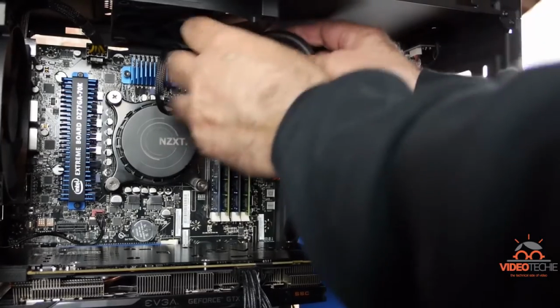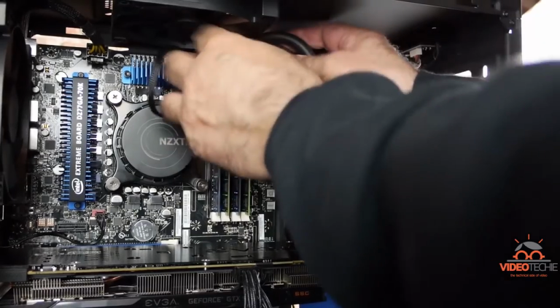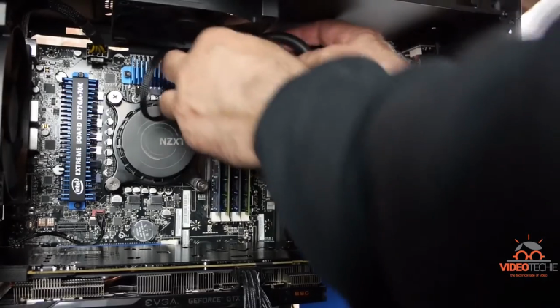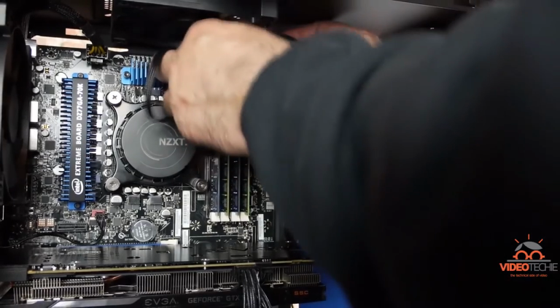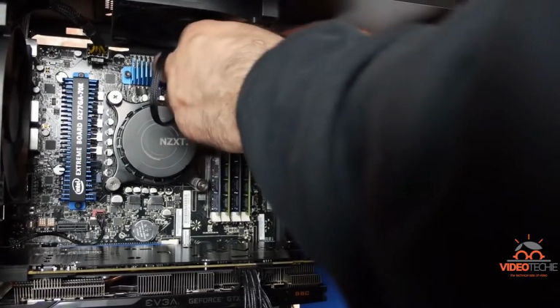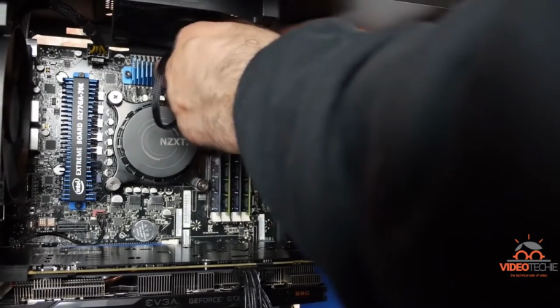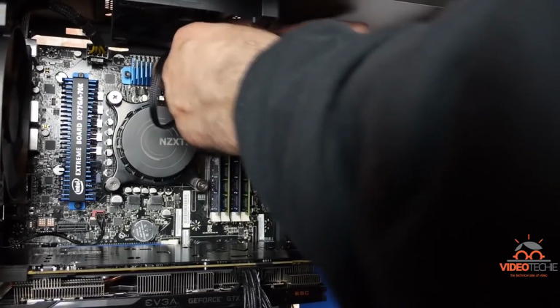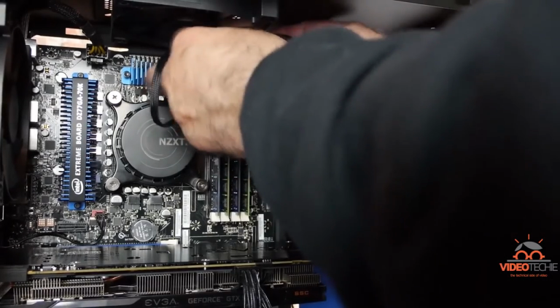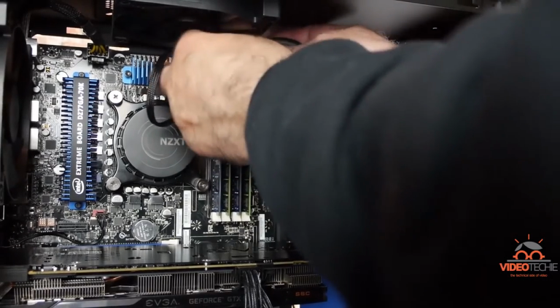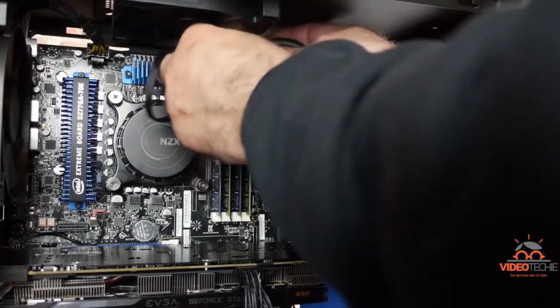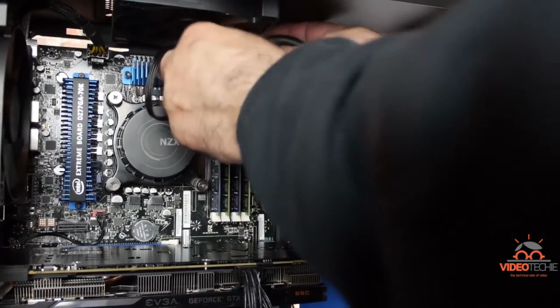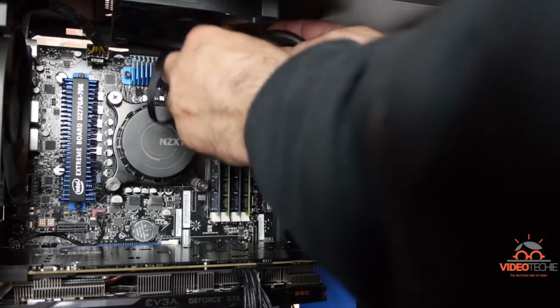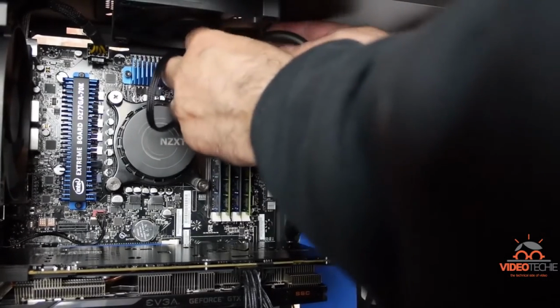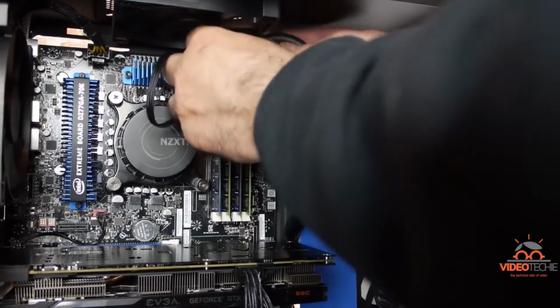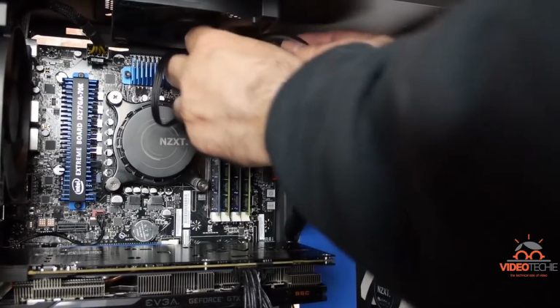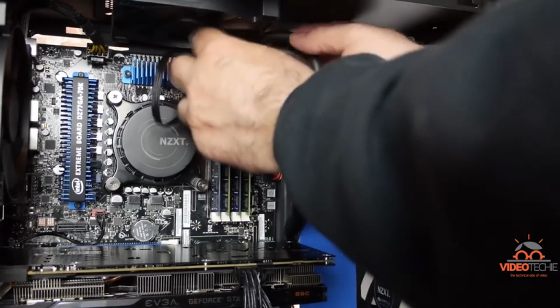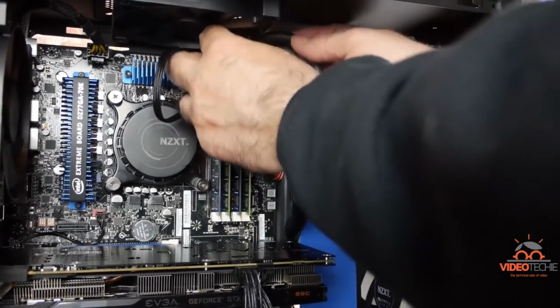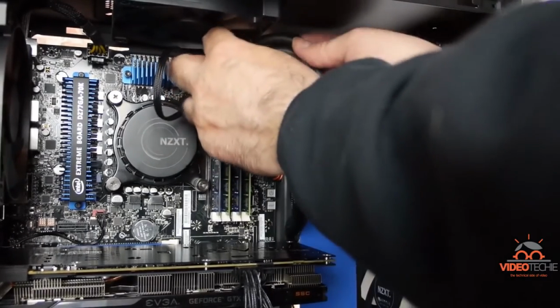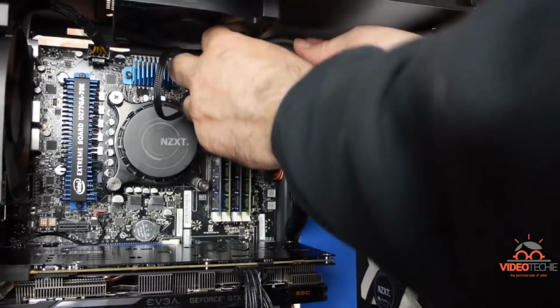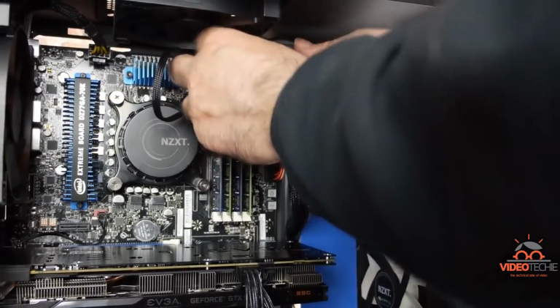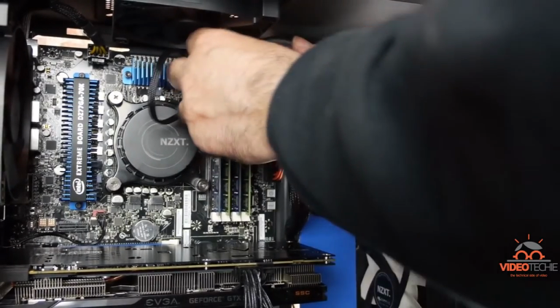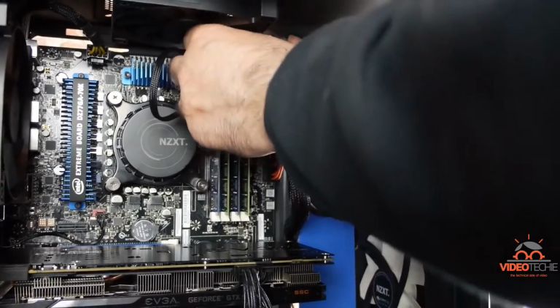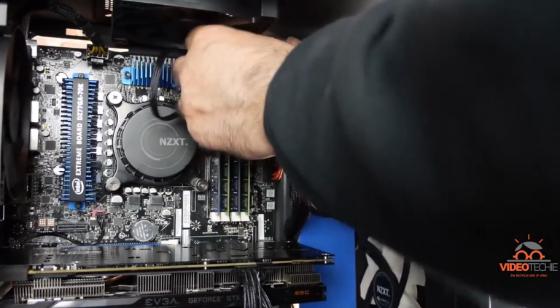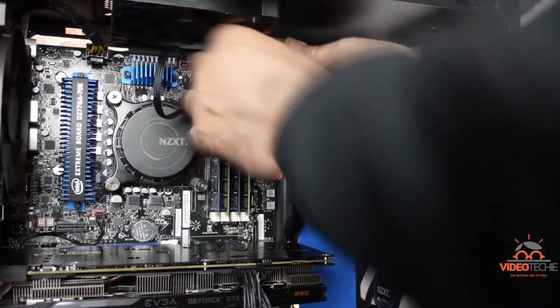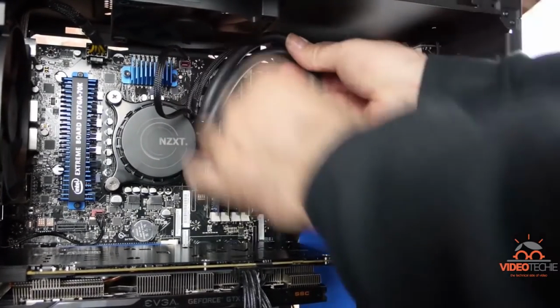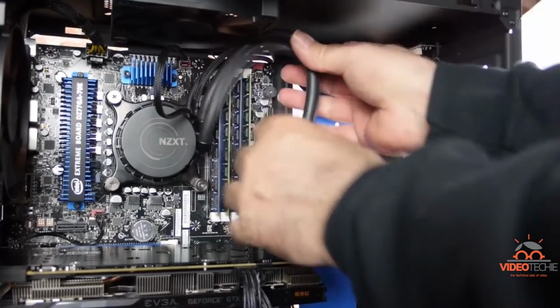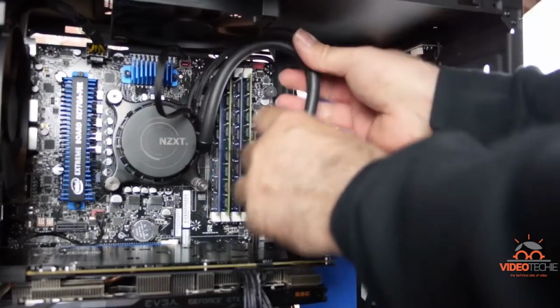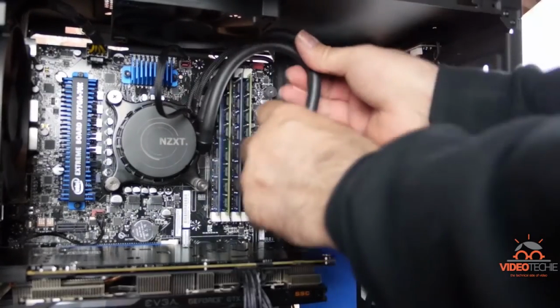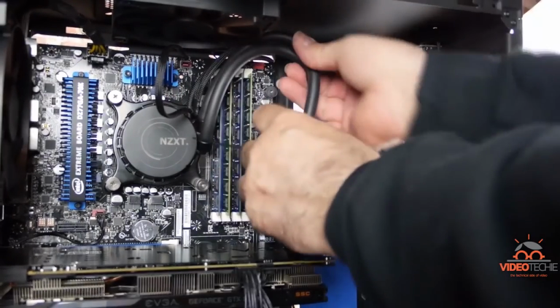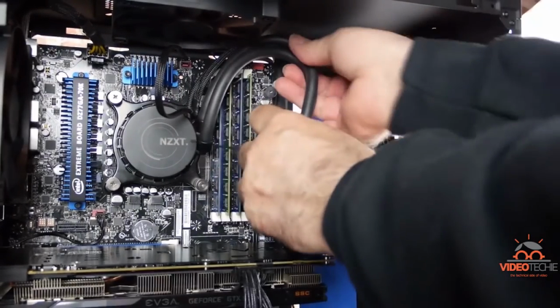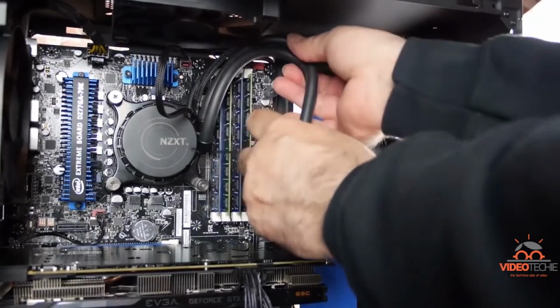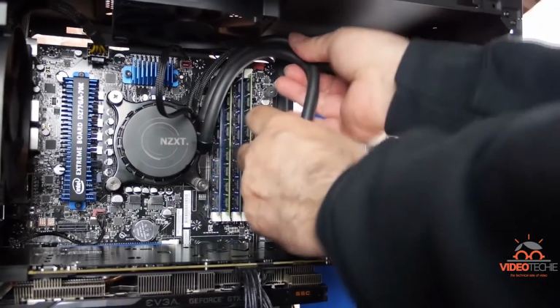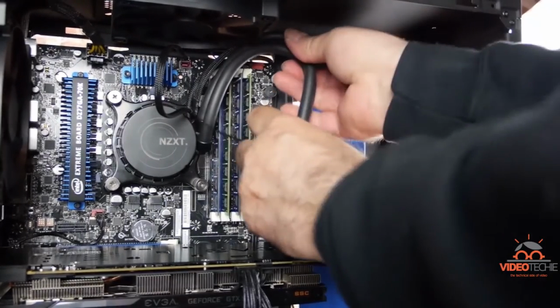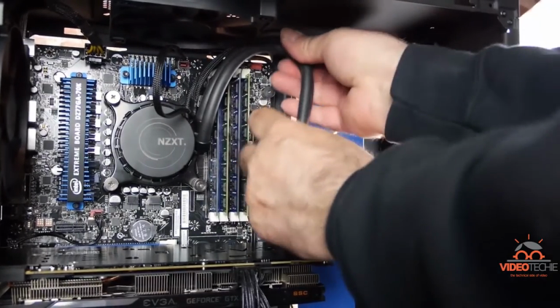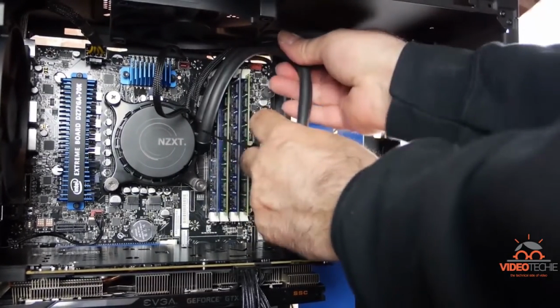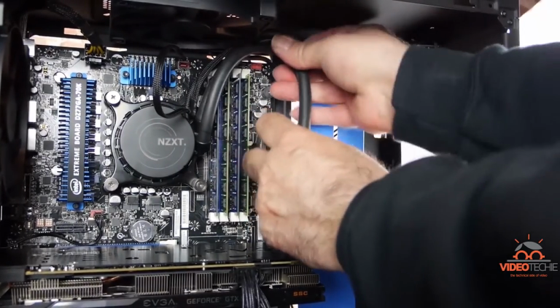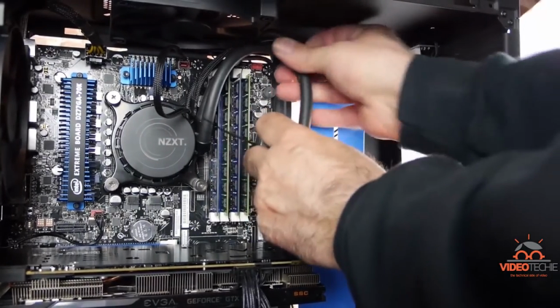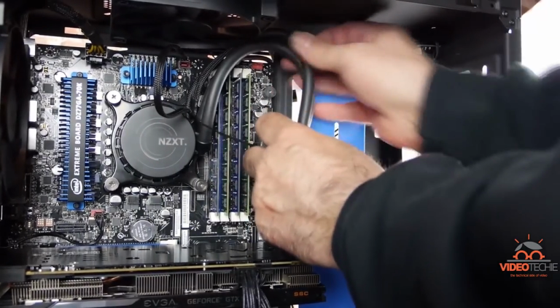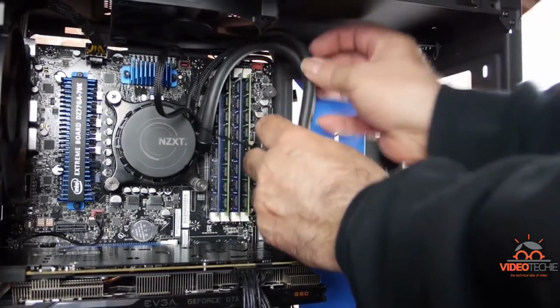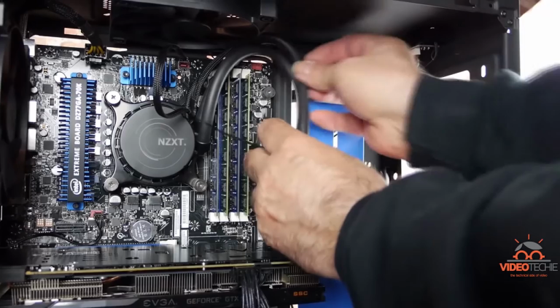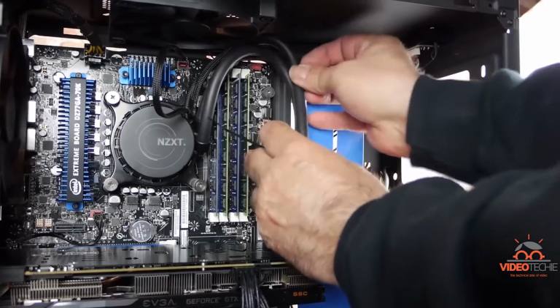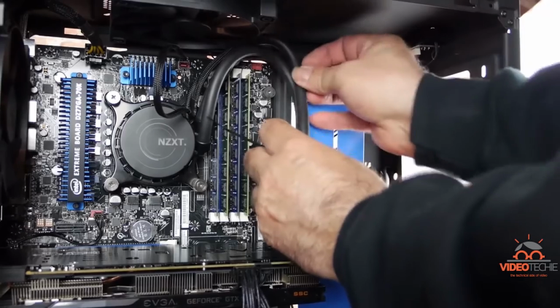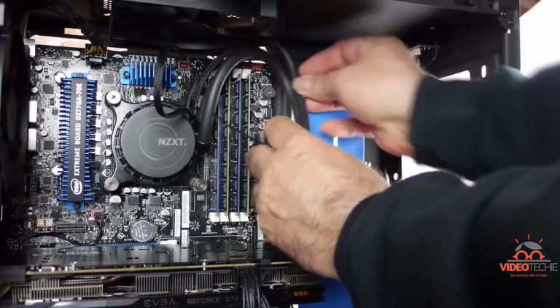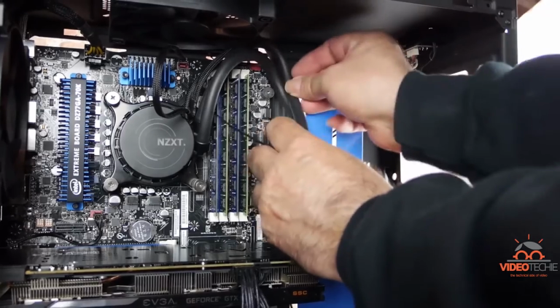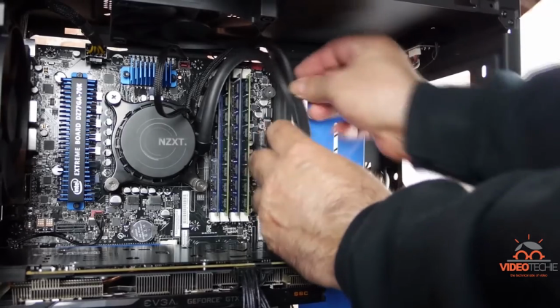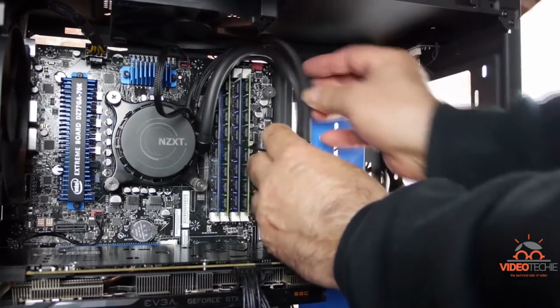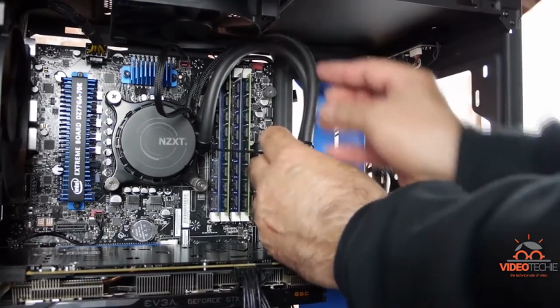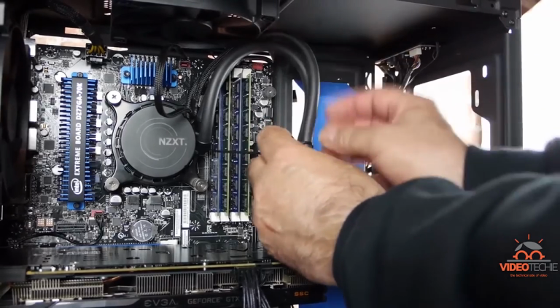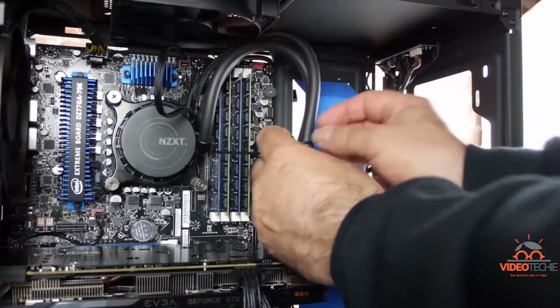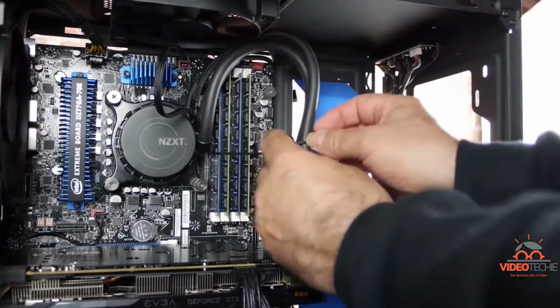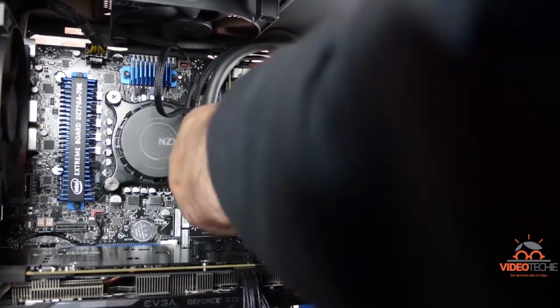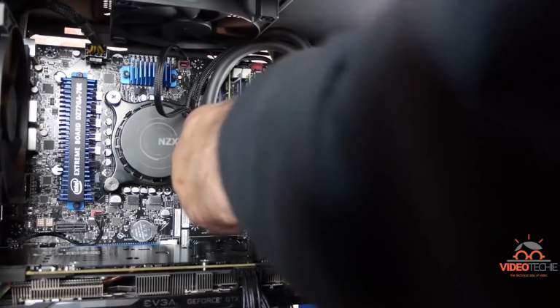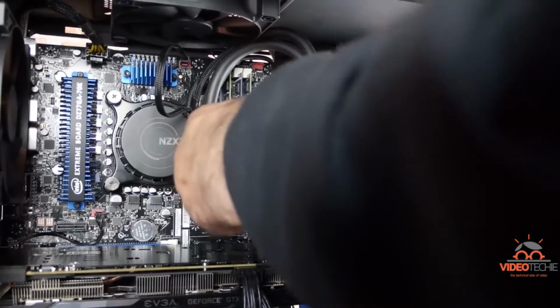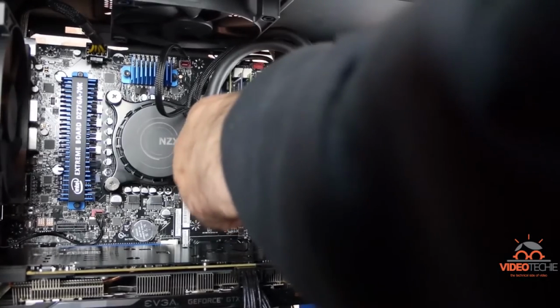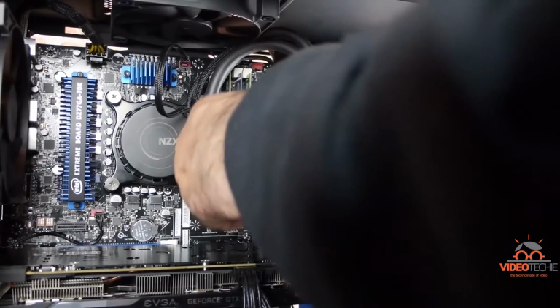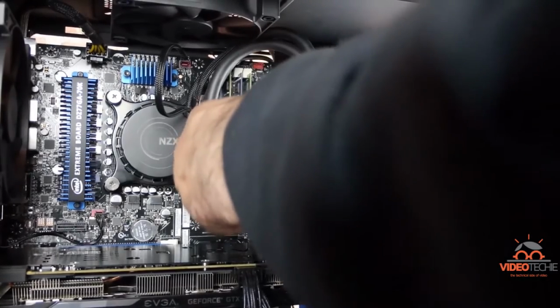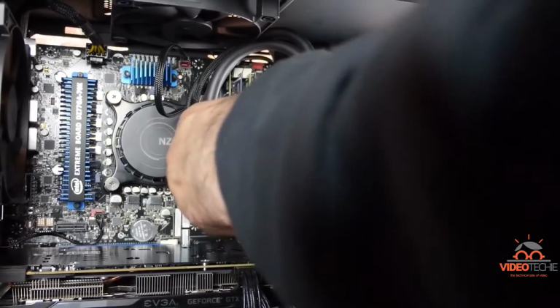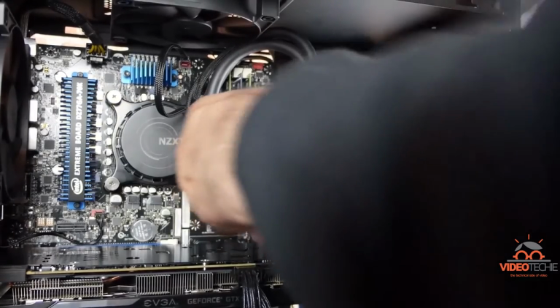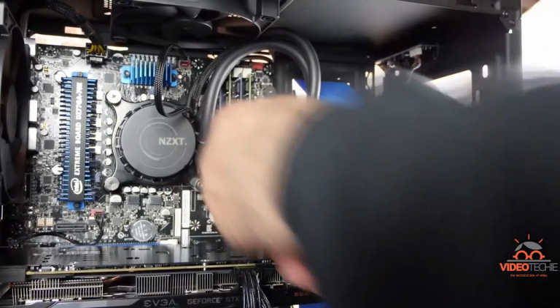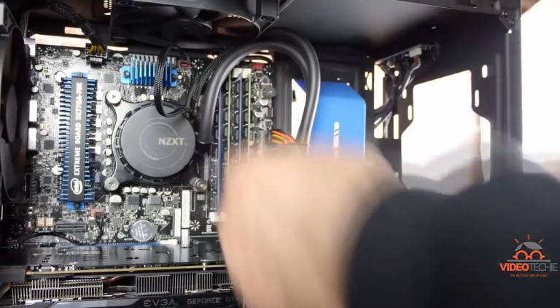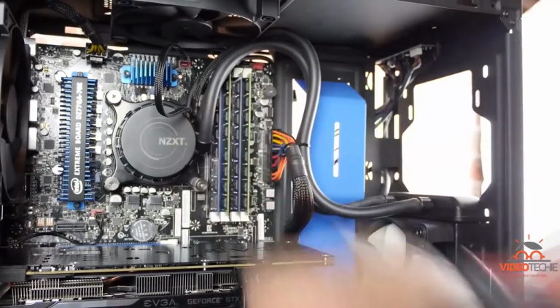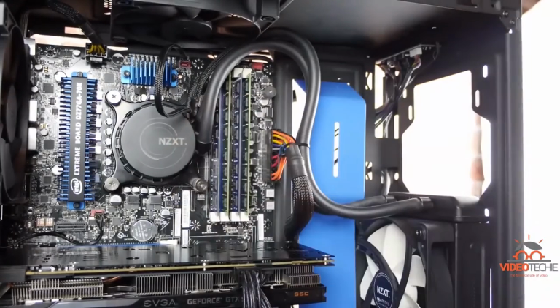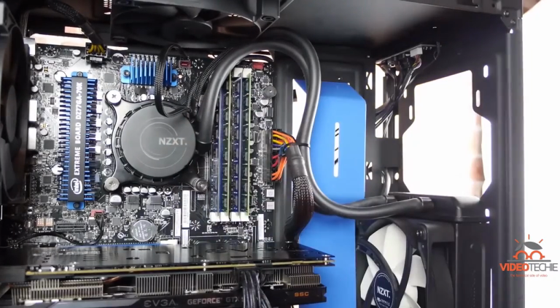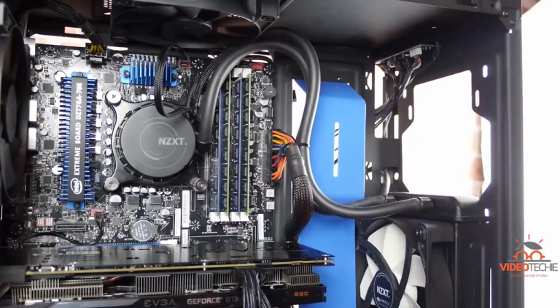That's not ideal, but it doesn't look that bad. It seems like it'll be okay.